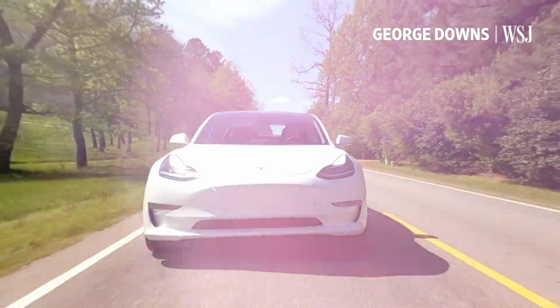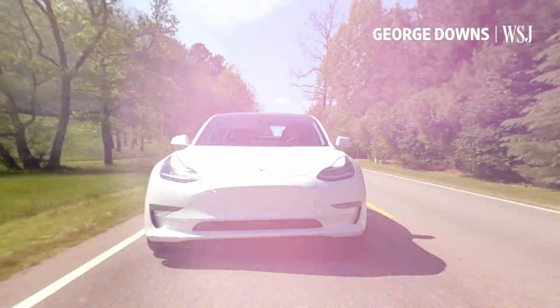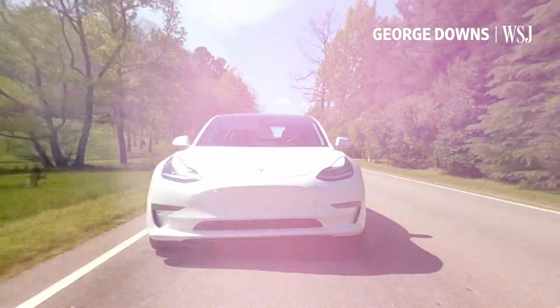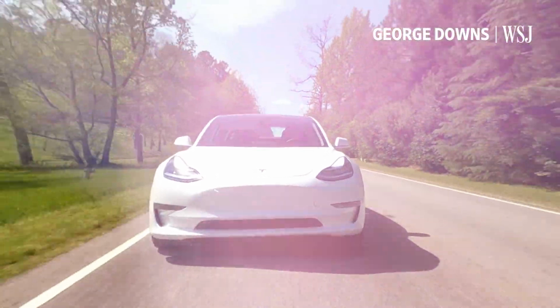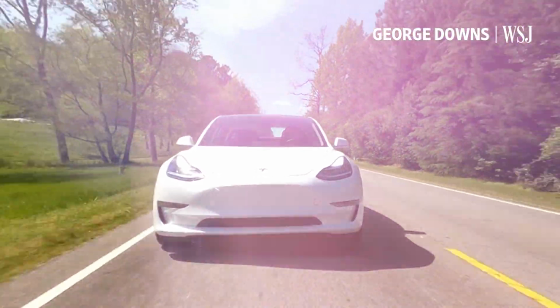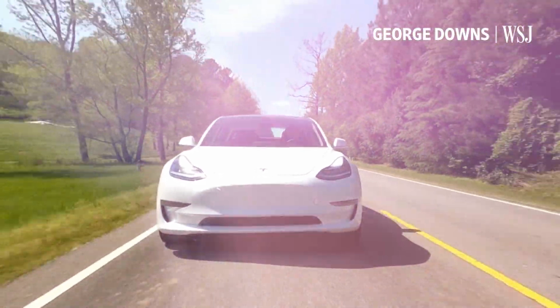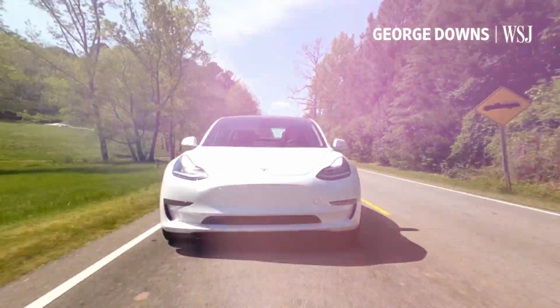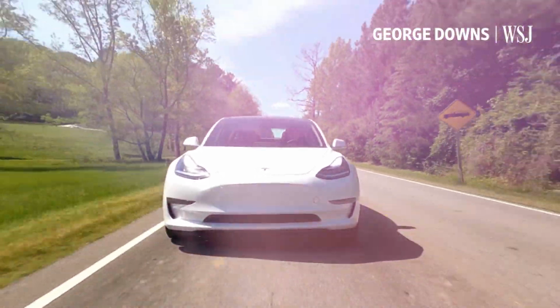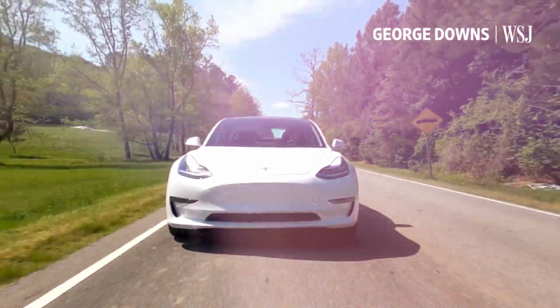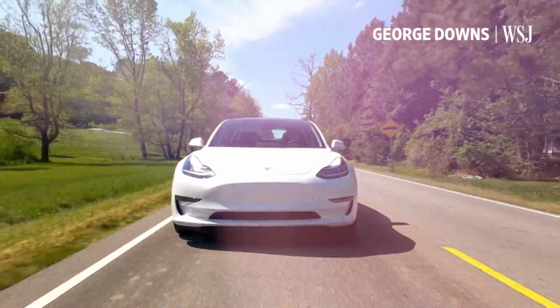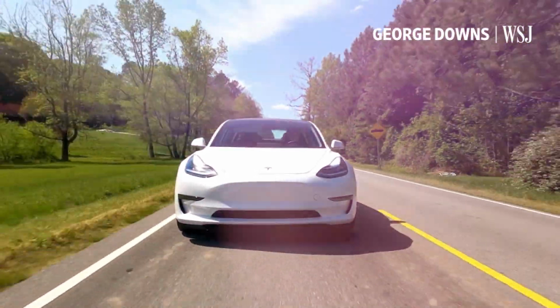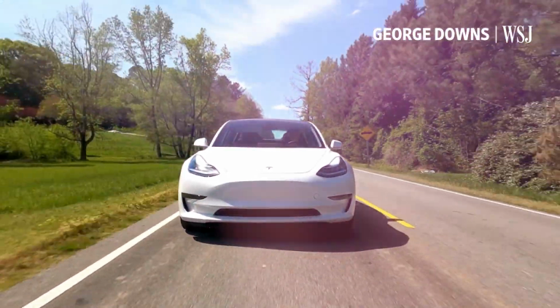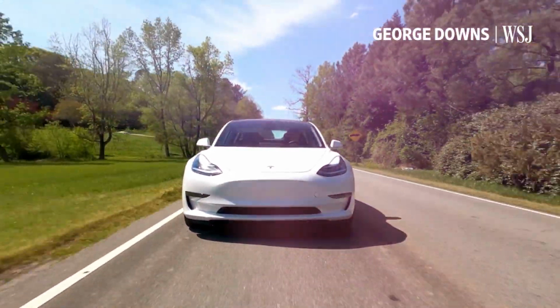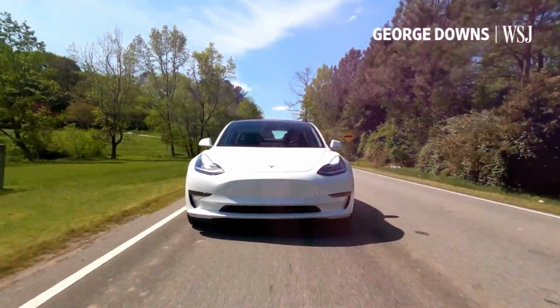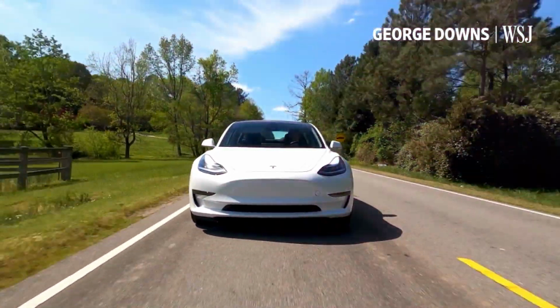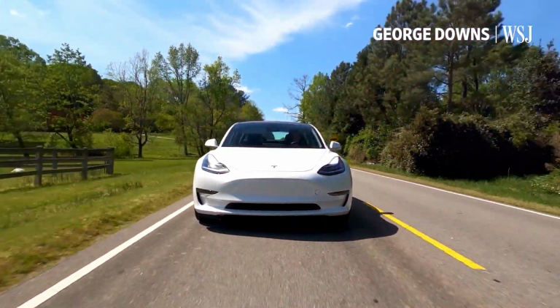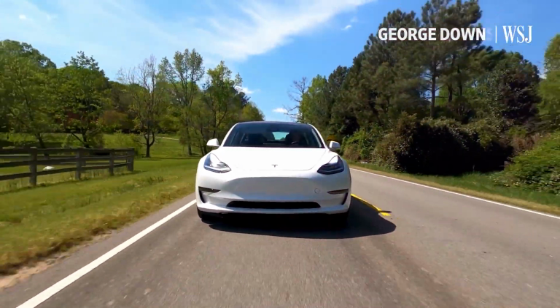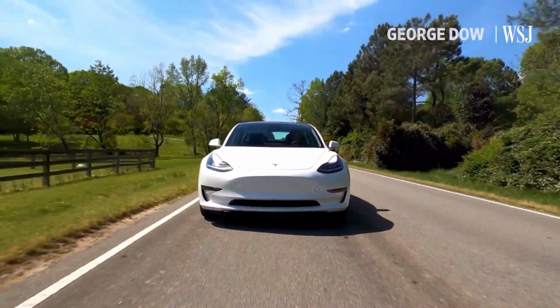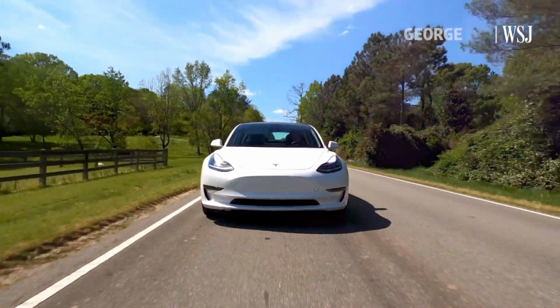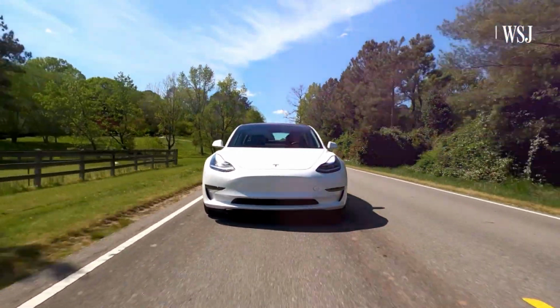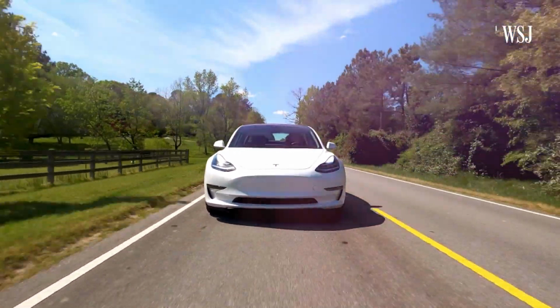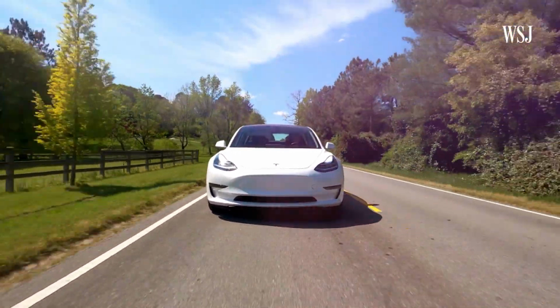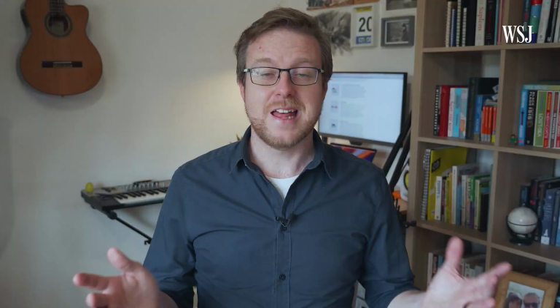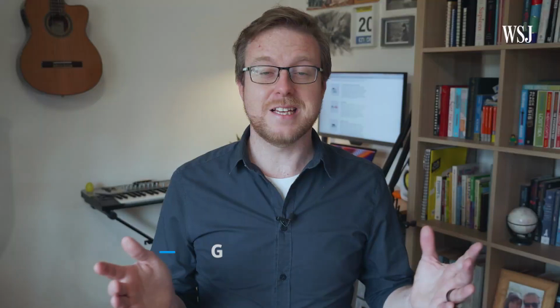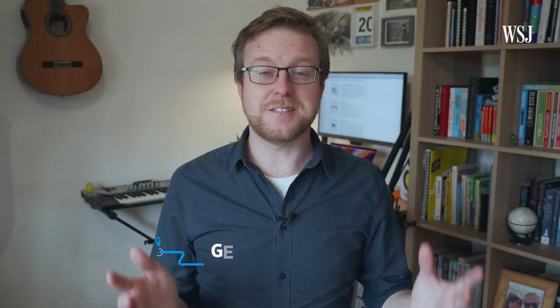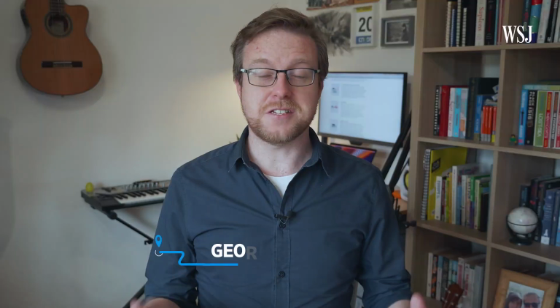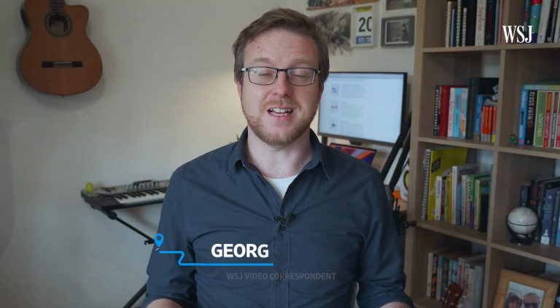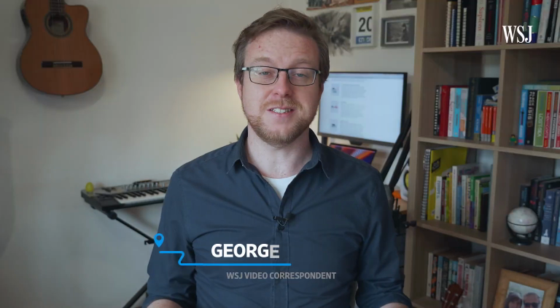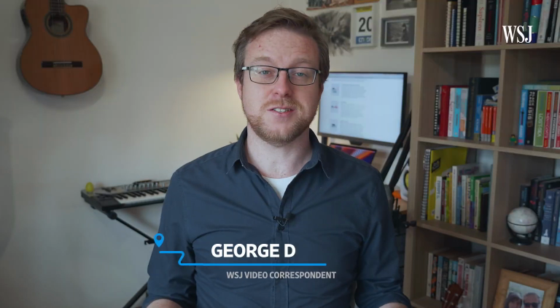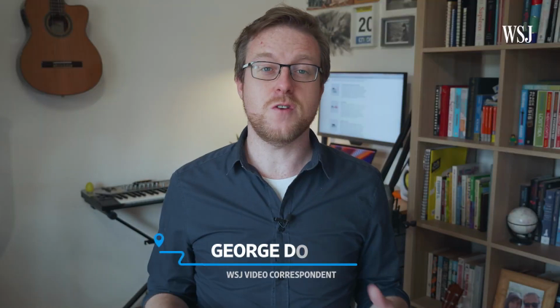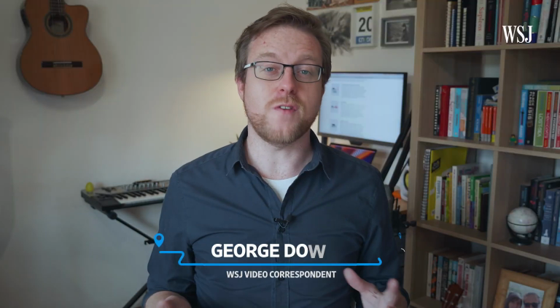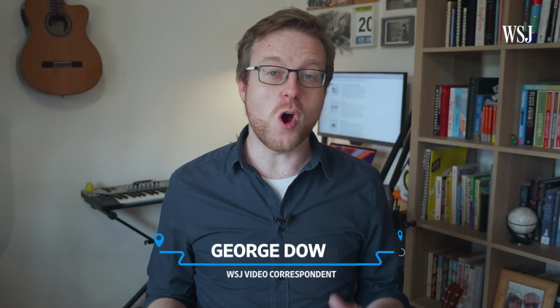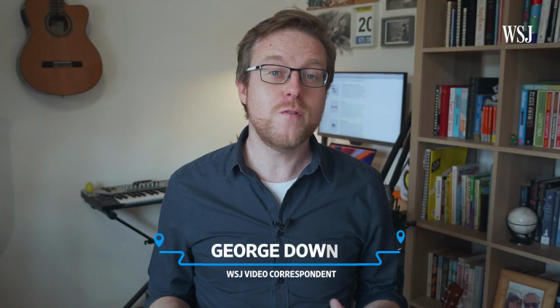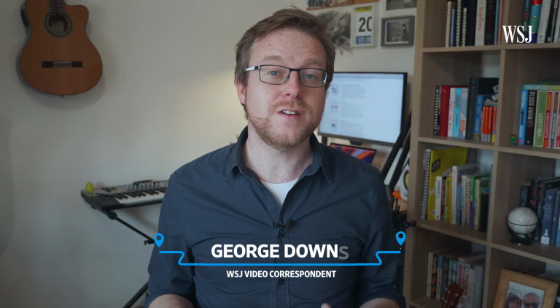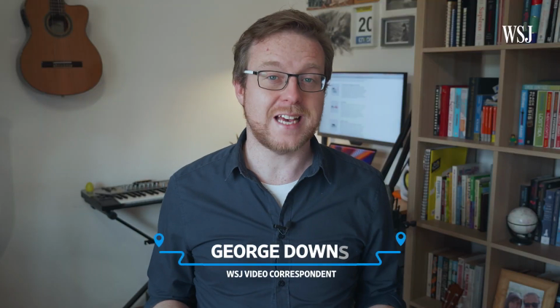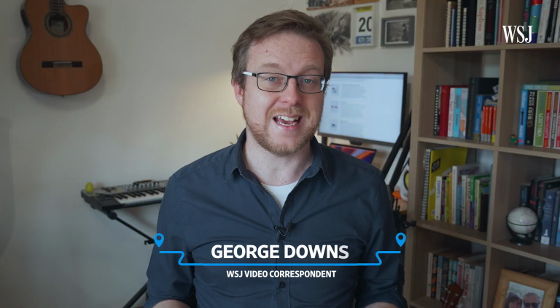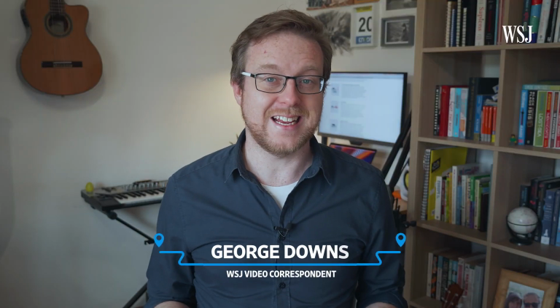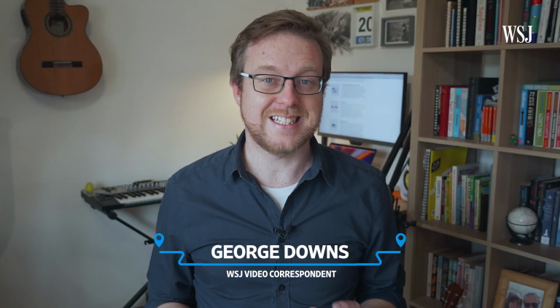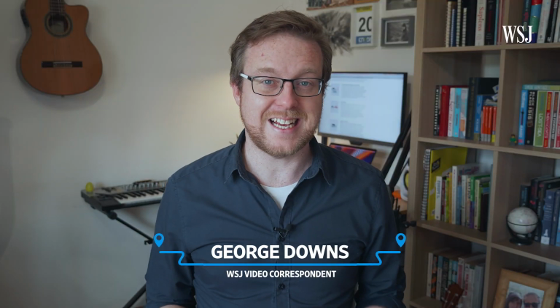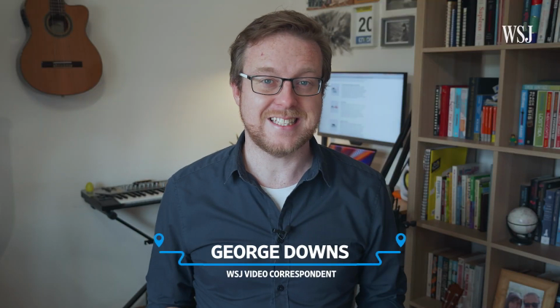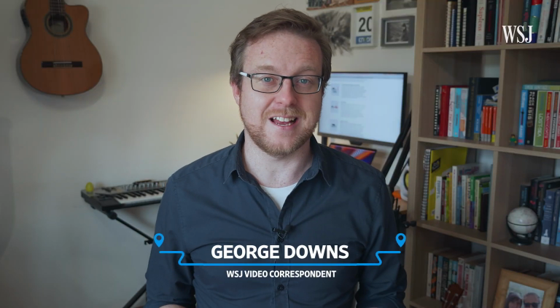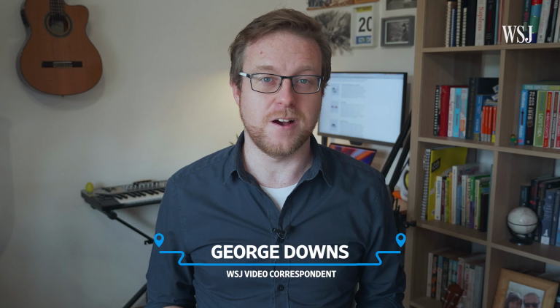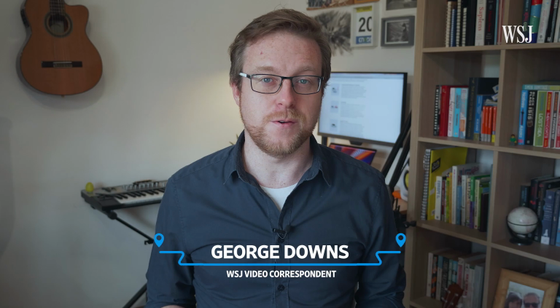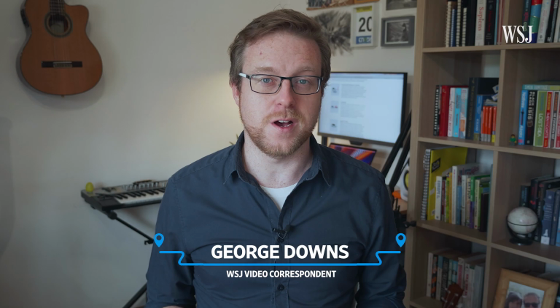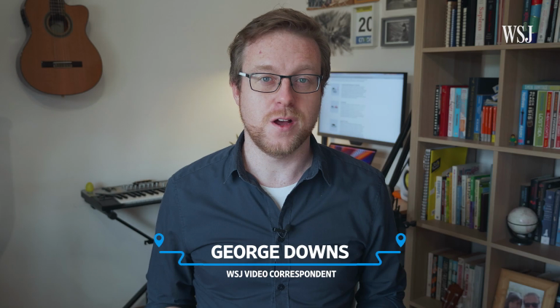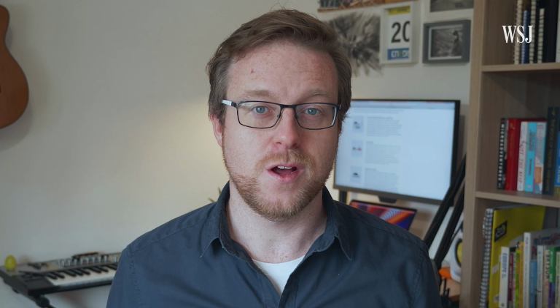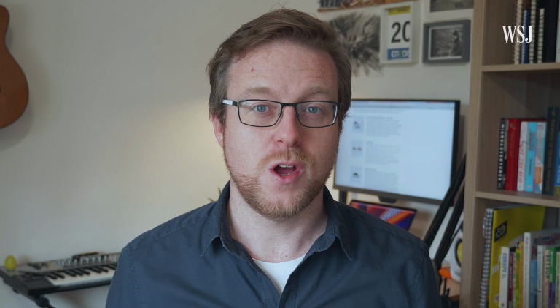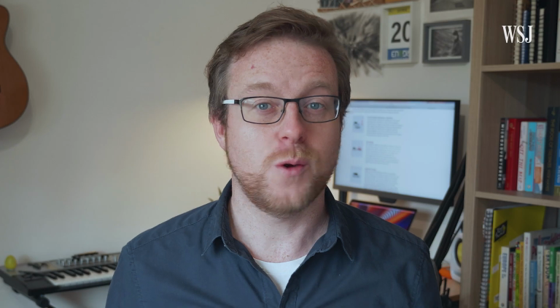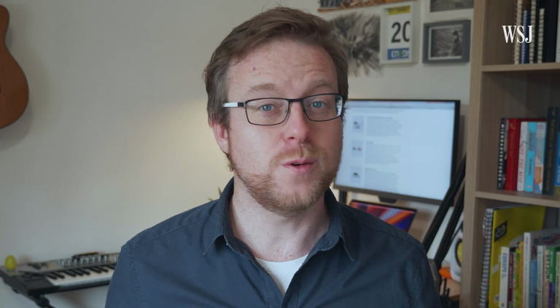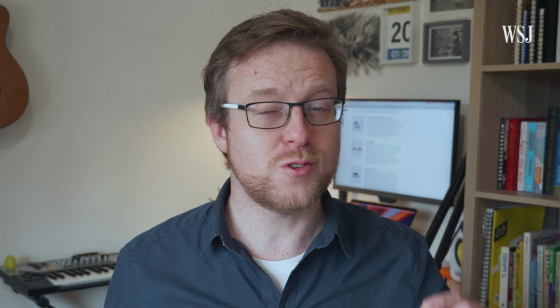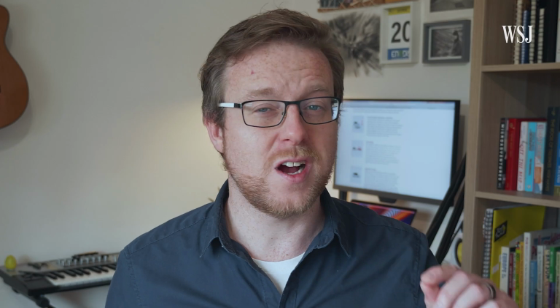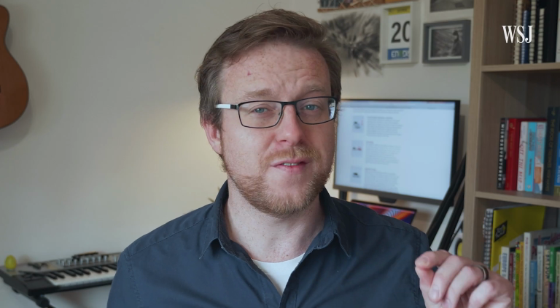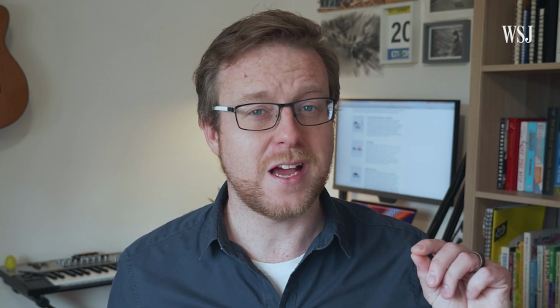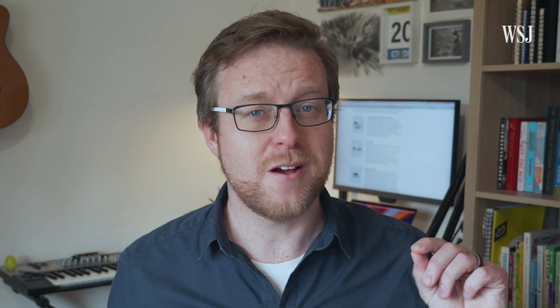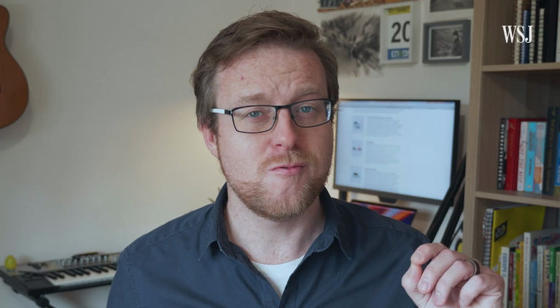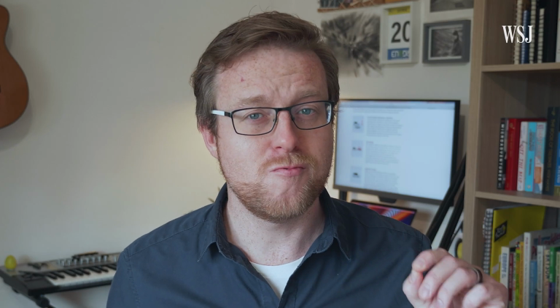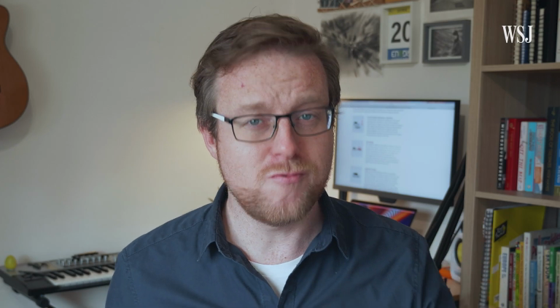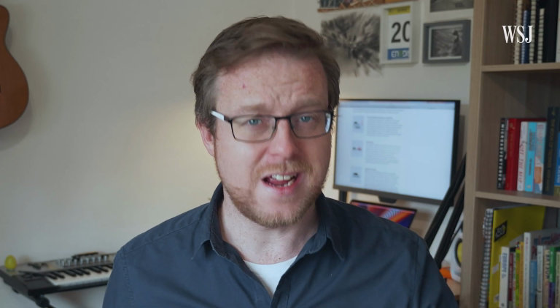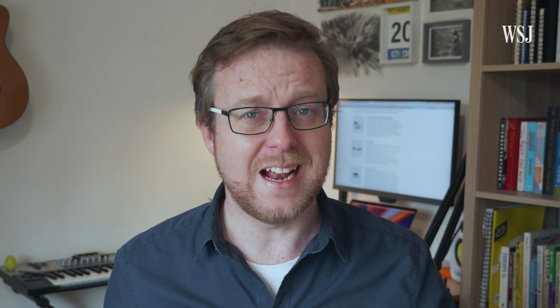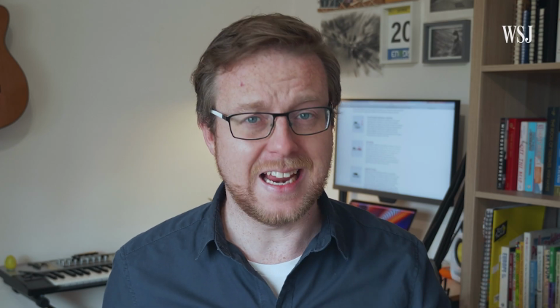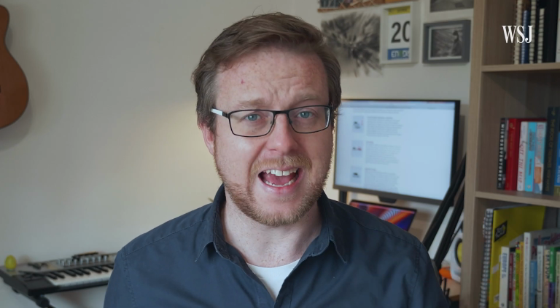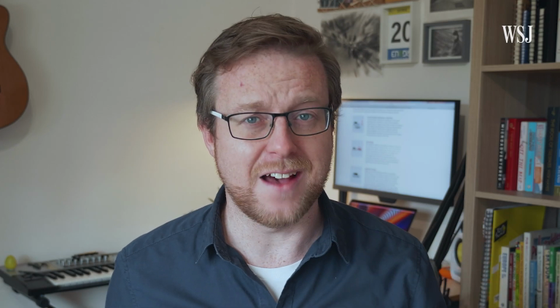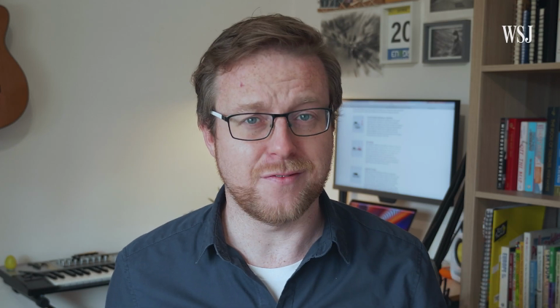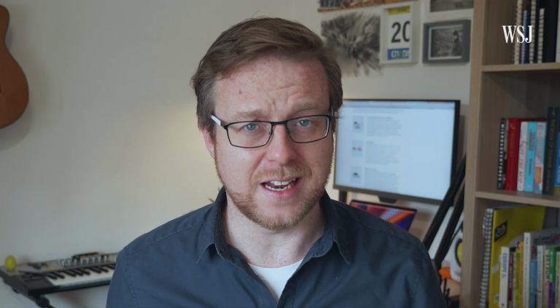If you've been driving around the US this week, there's a chance you've overtaken a Tesla owner who was driving really carefully.